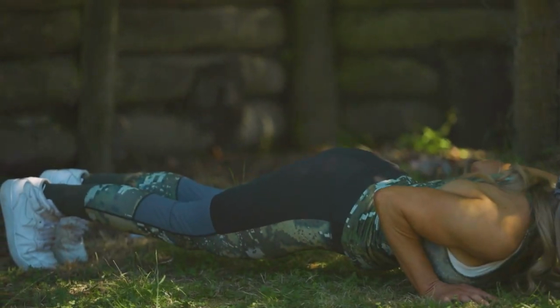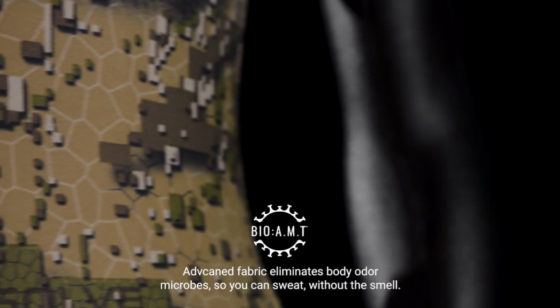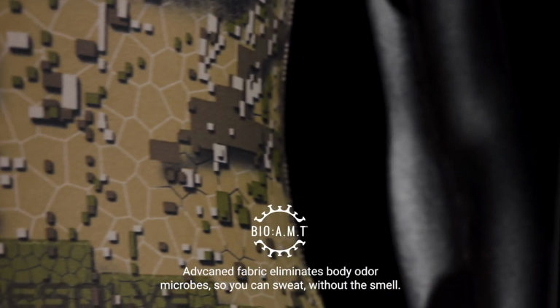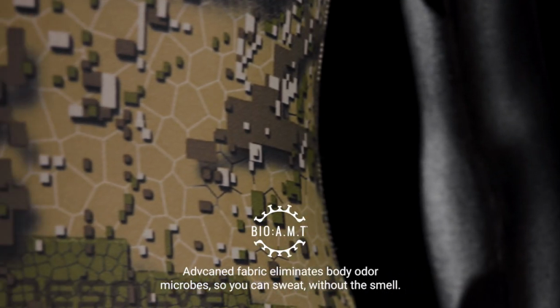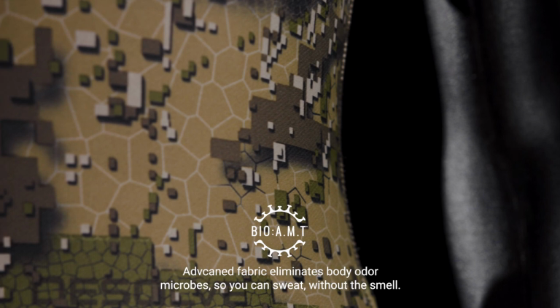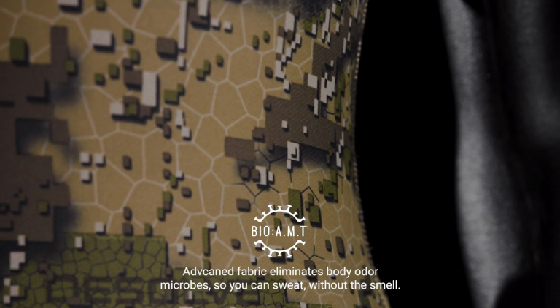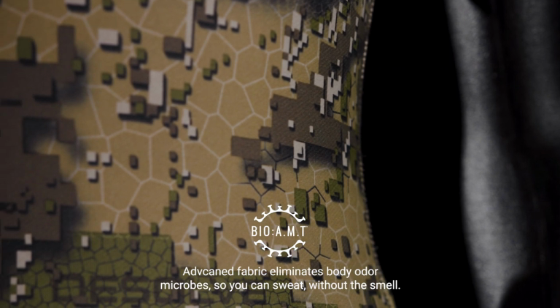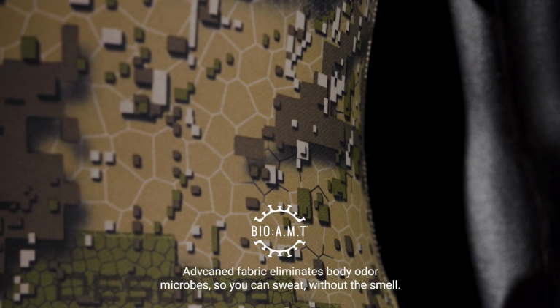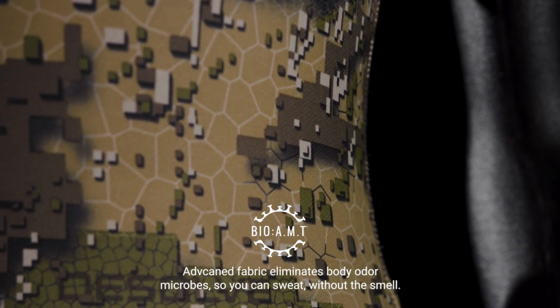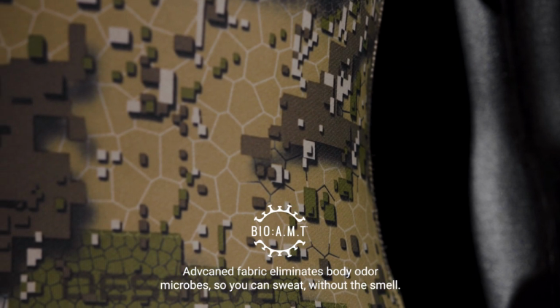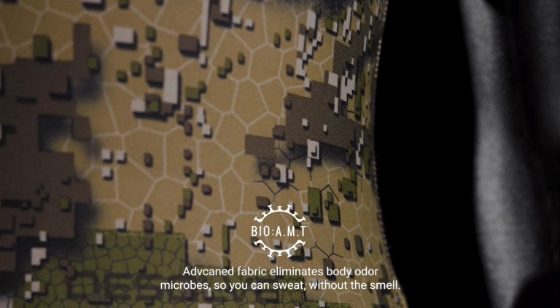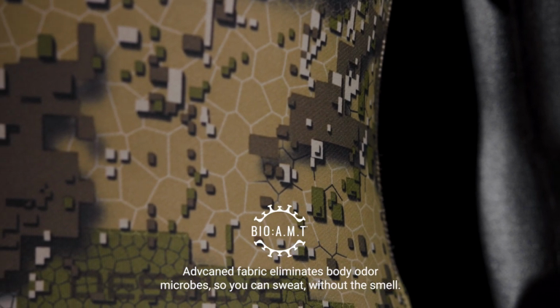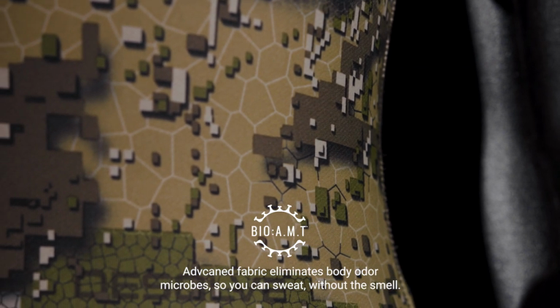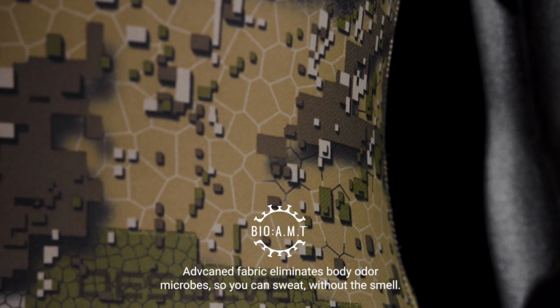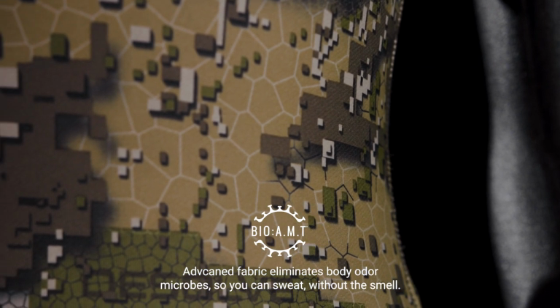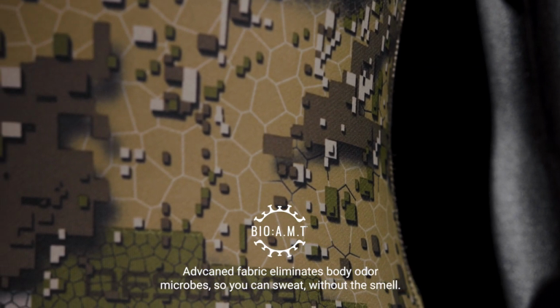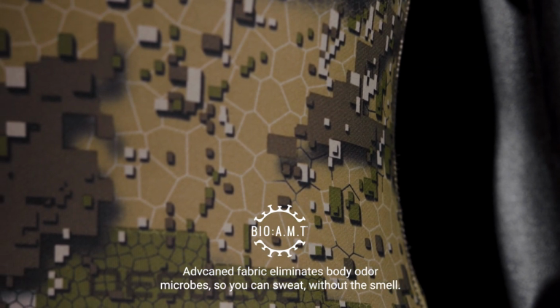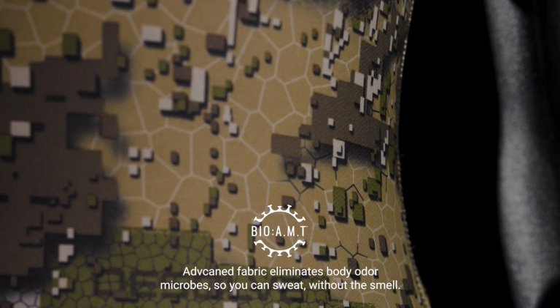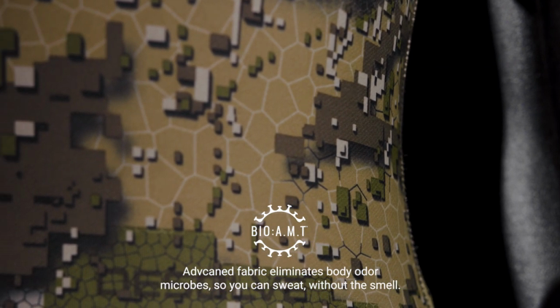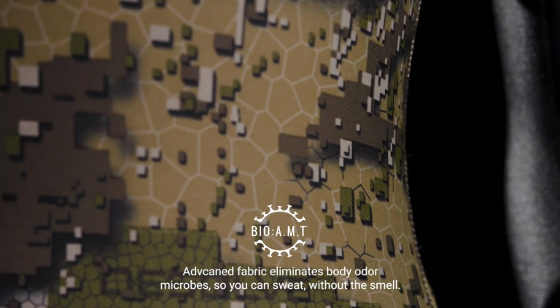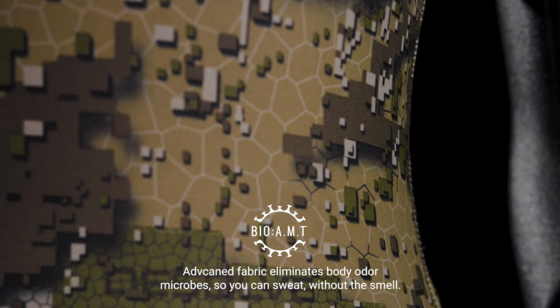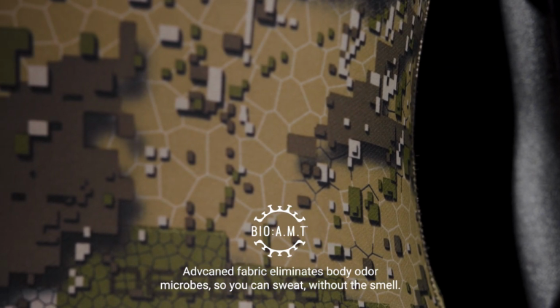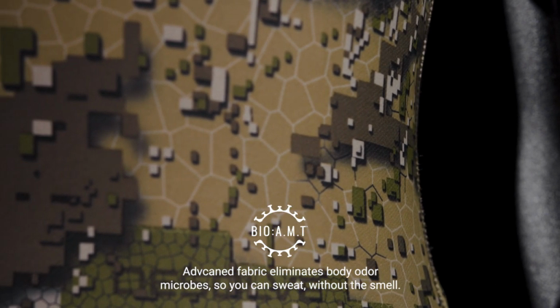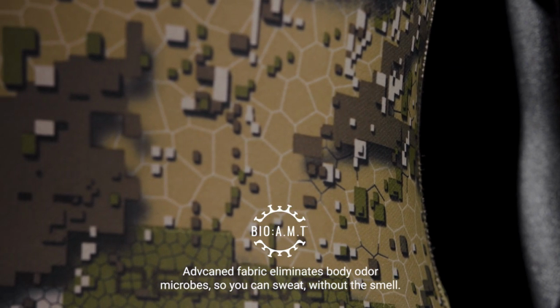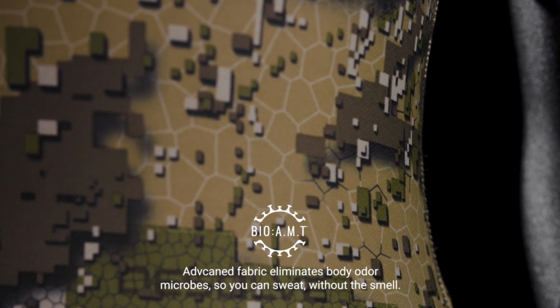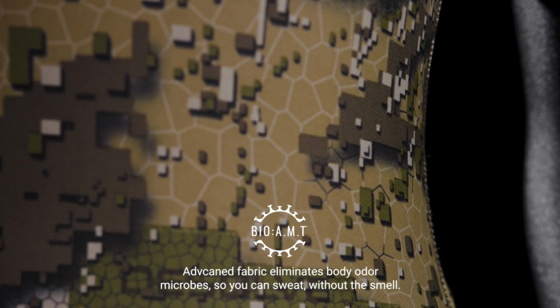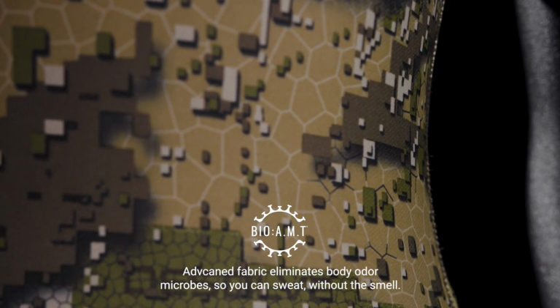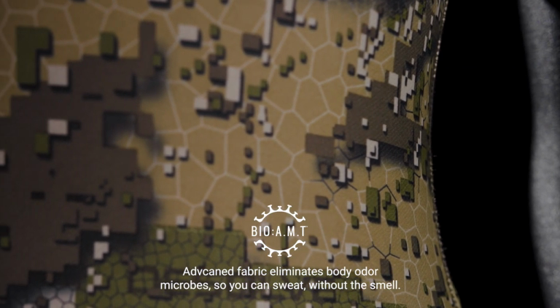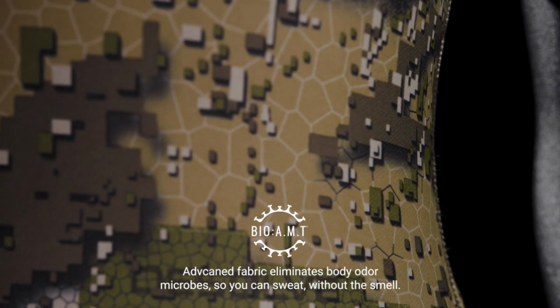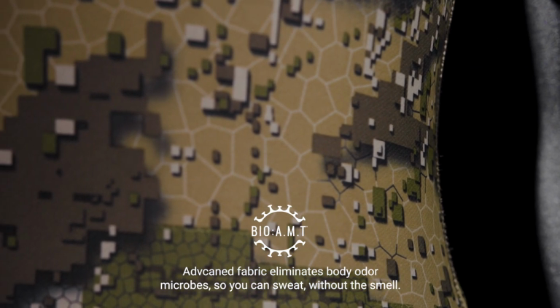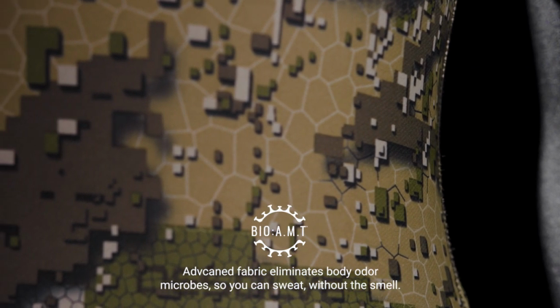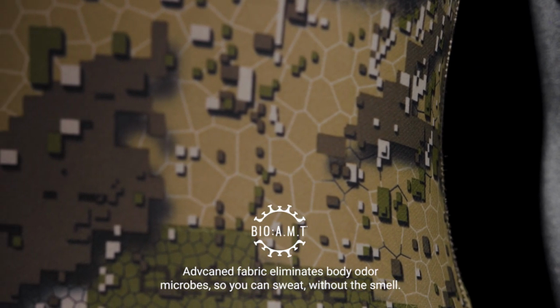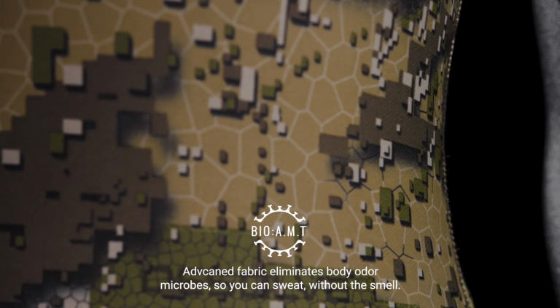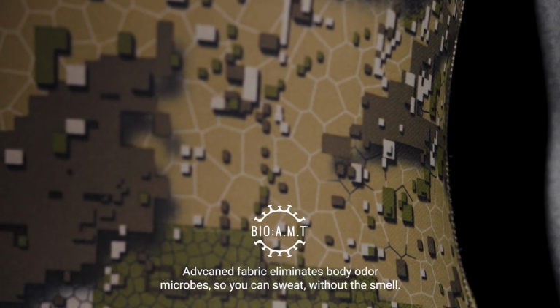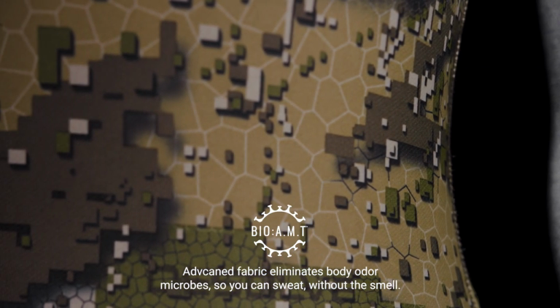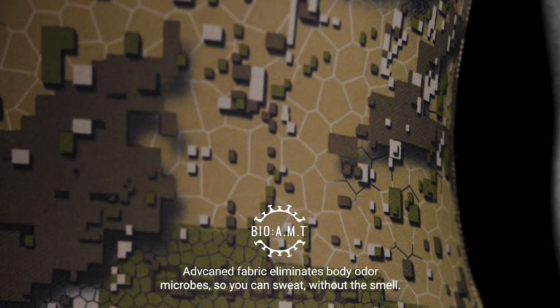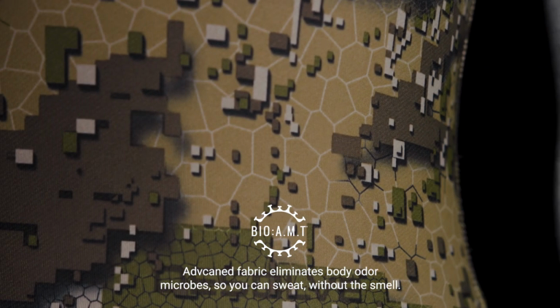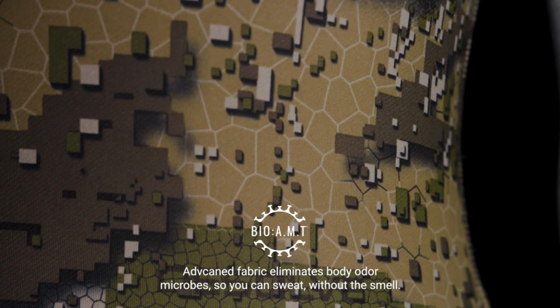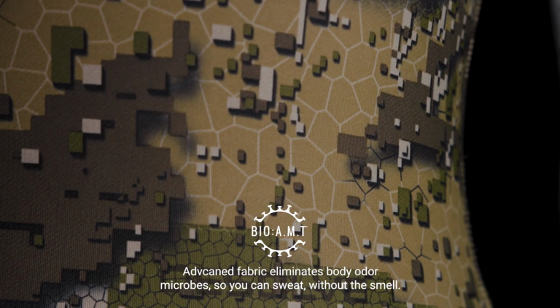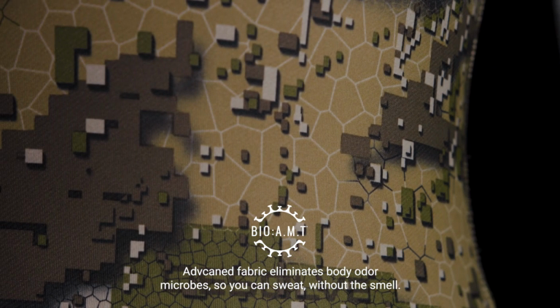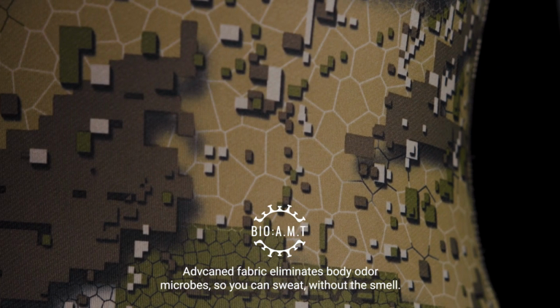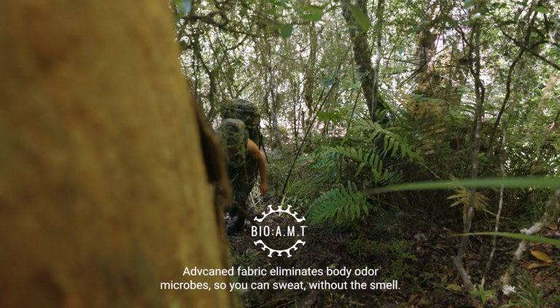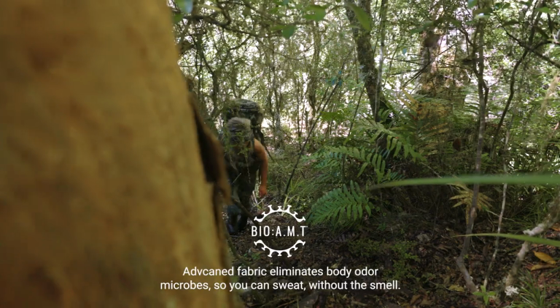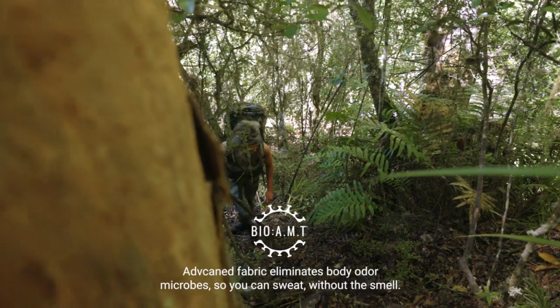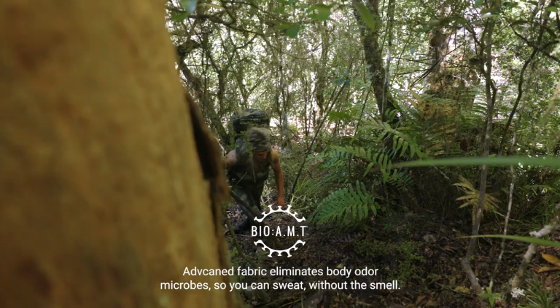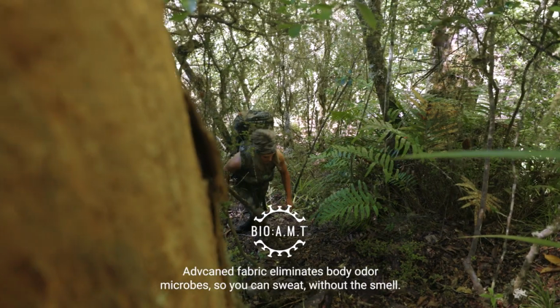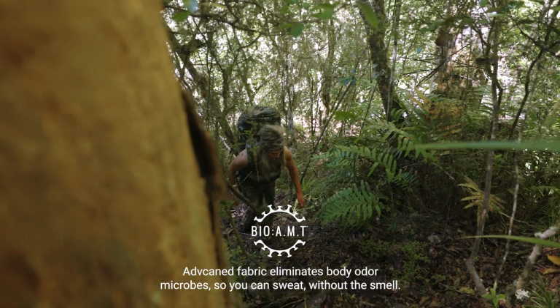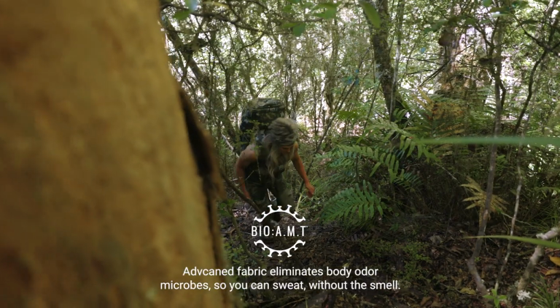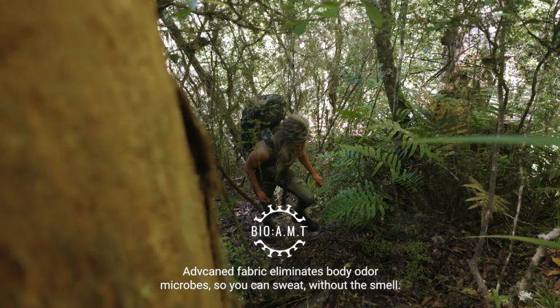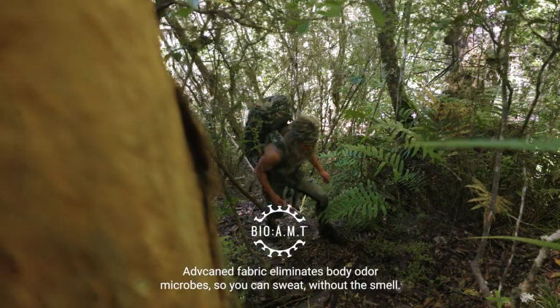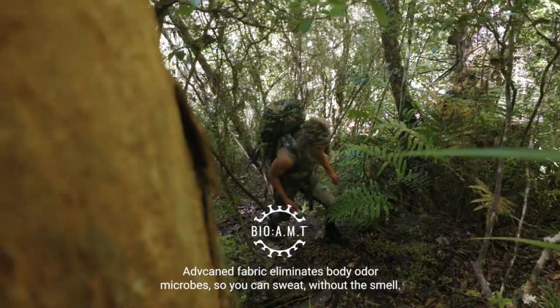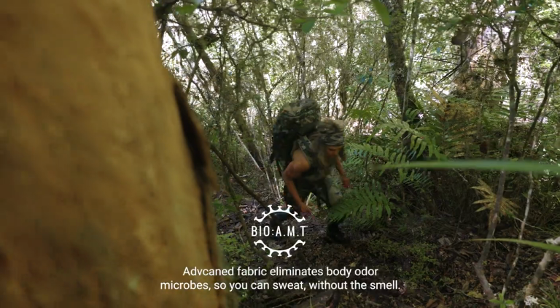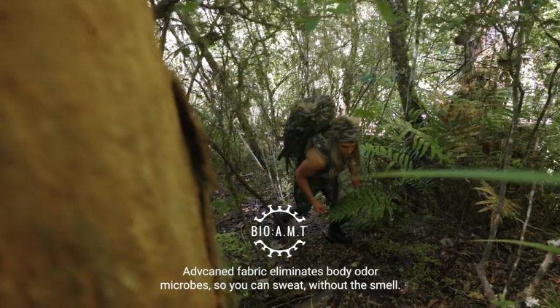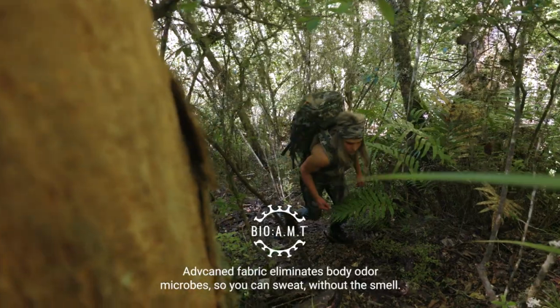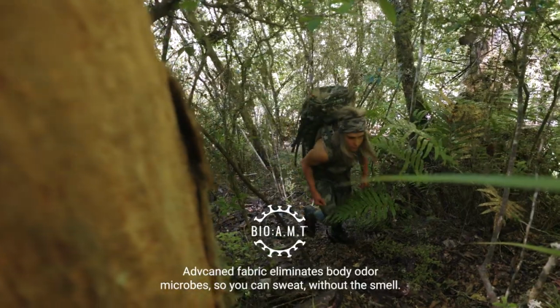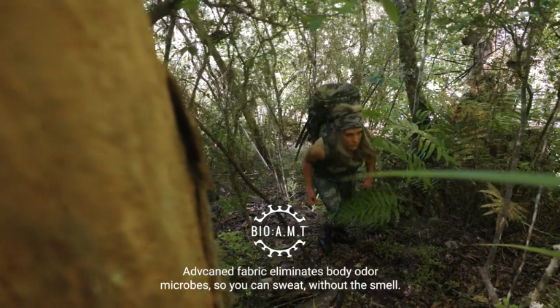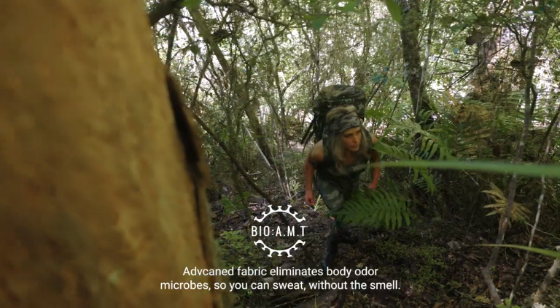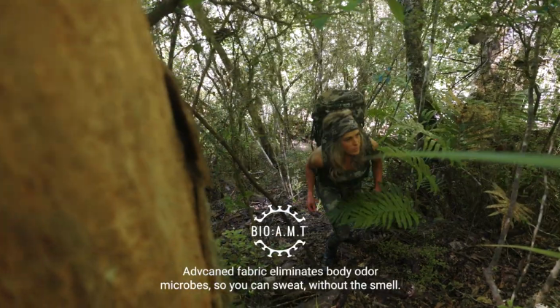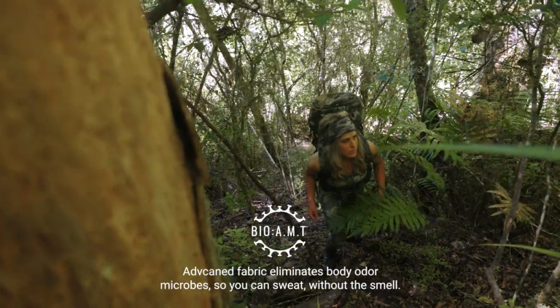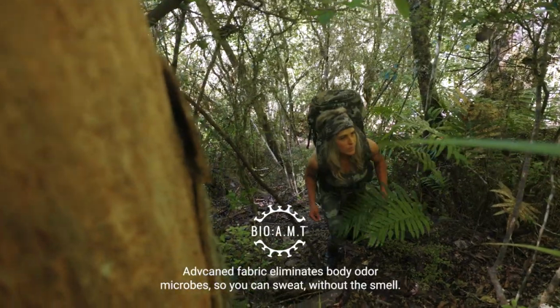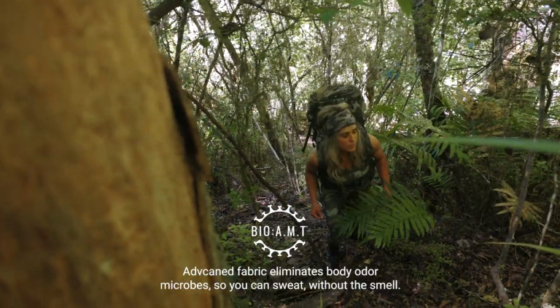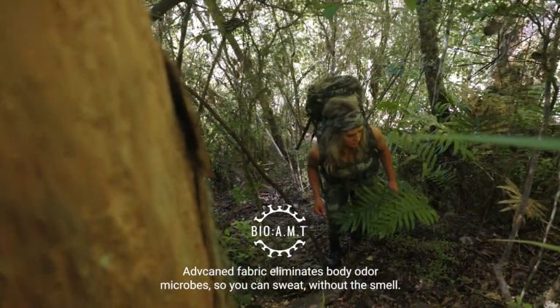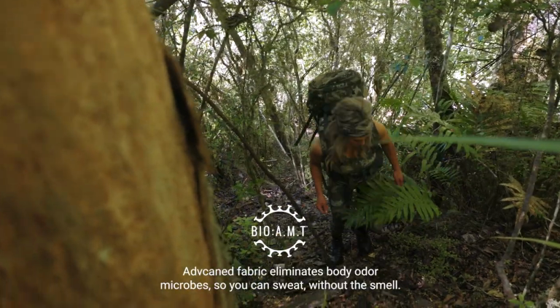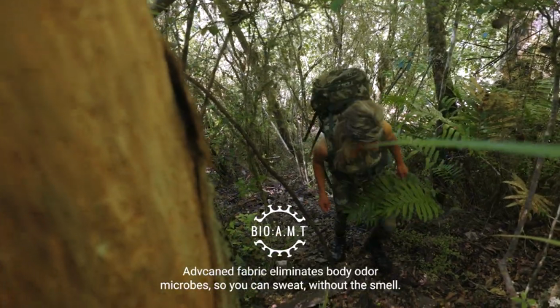Our advanced biological antimicrobial technology helps to eliminate body odour microbes, so you can sweat without the smell.